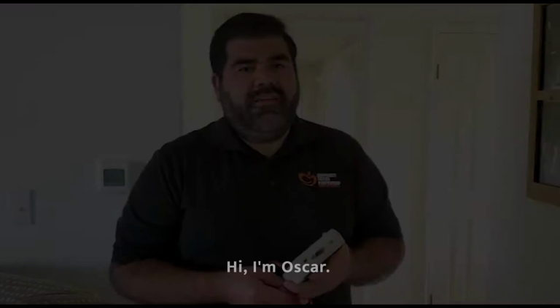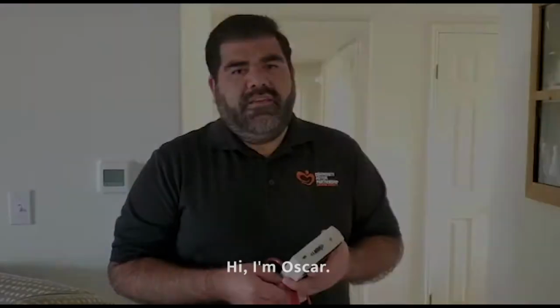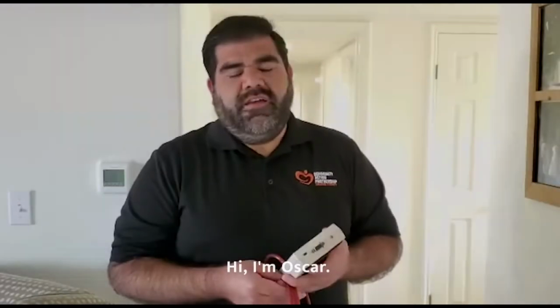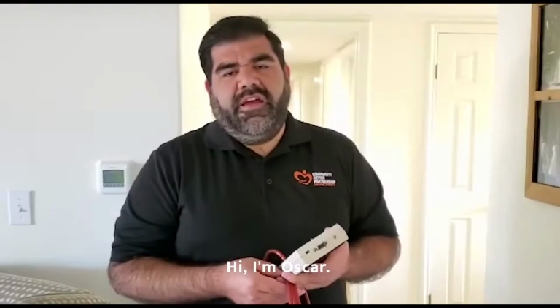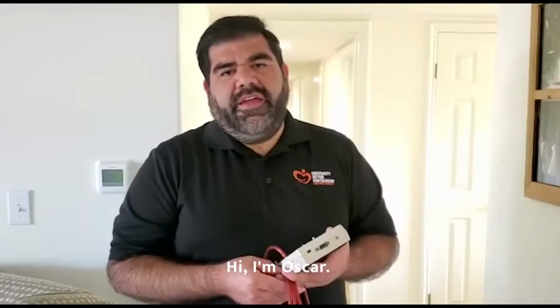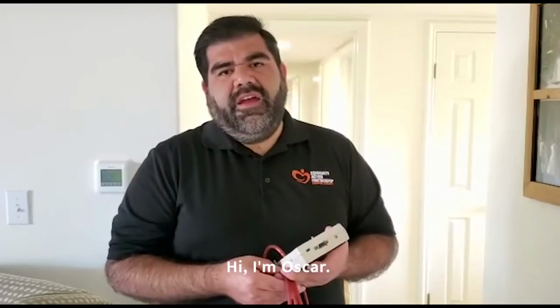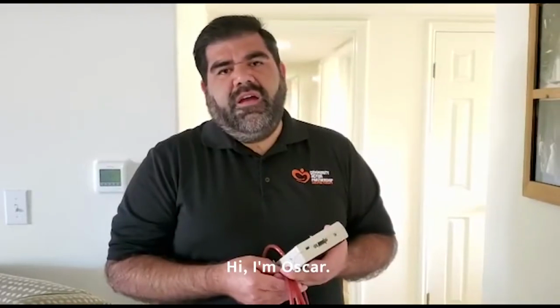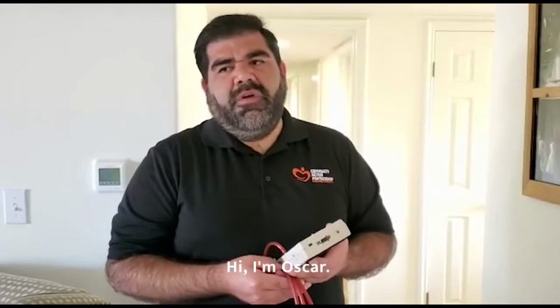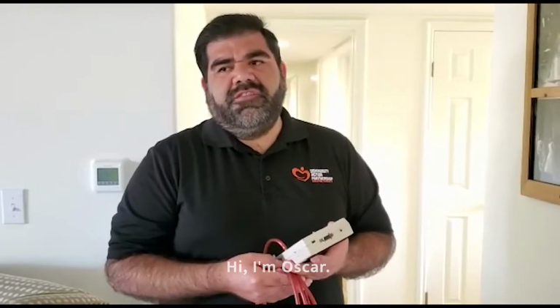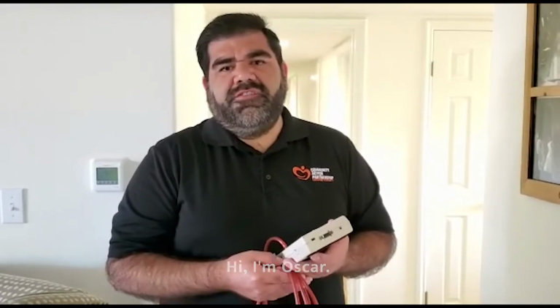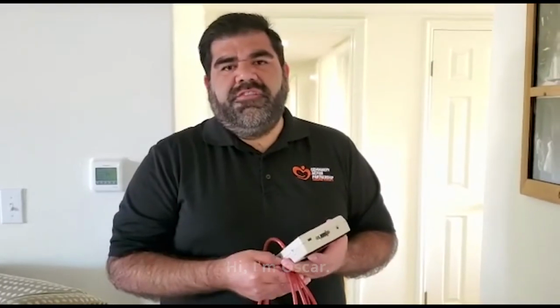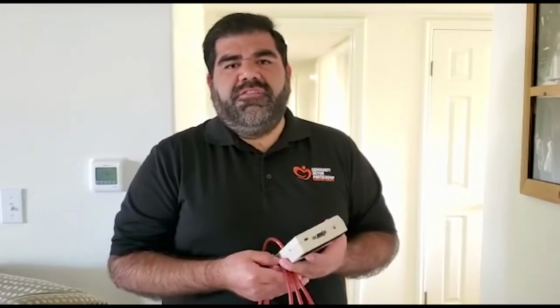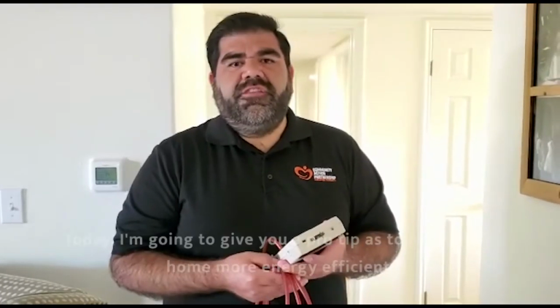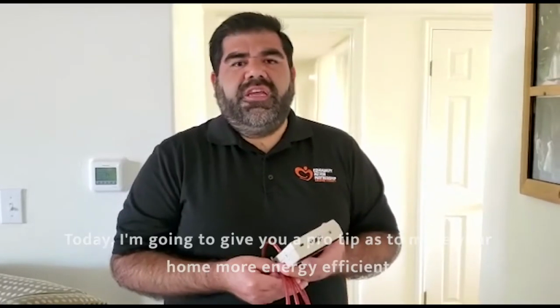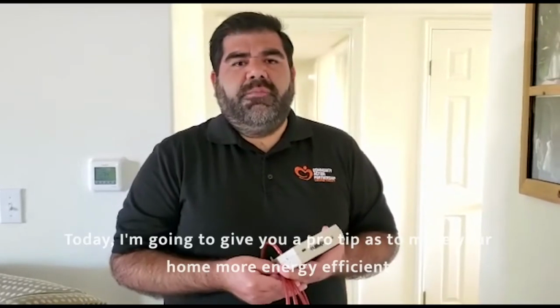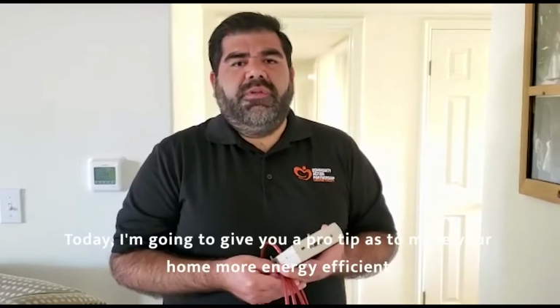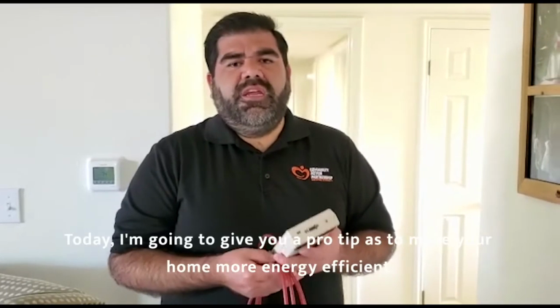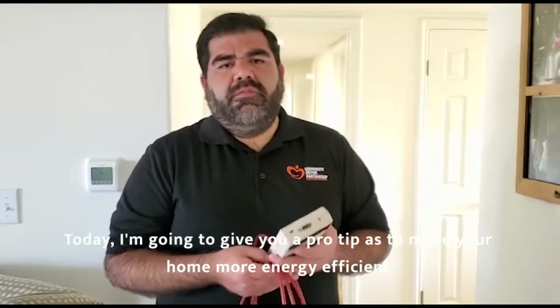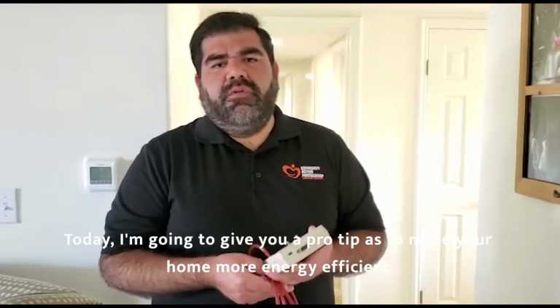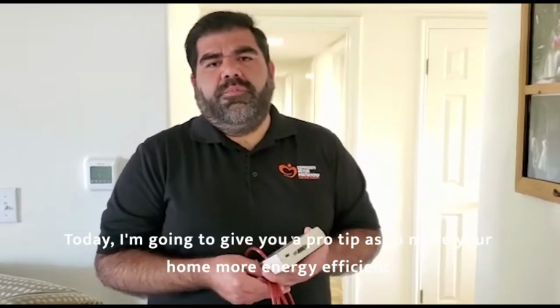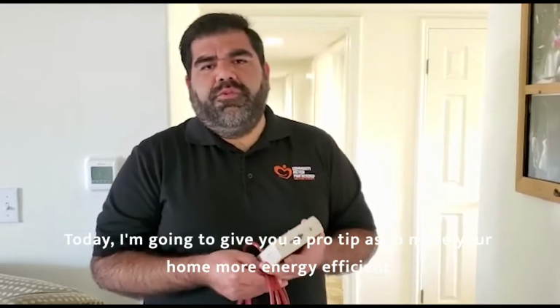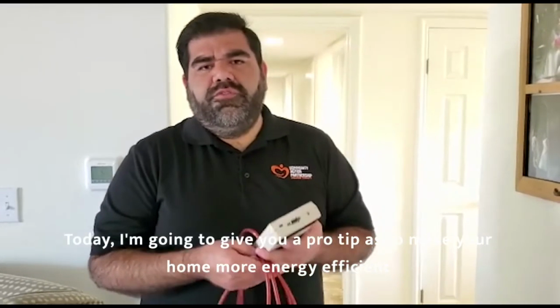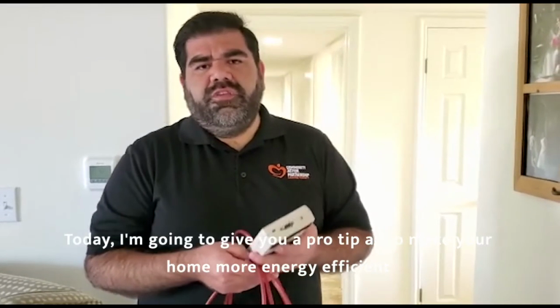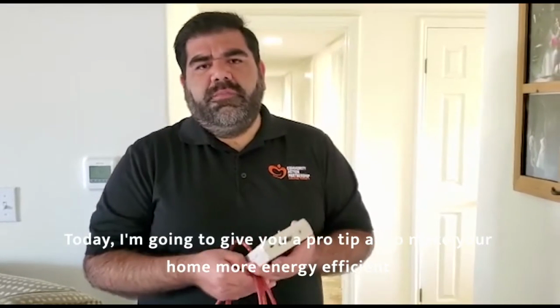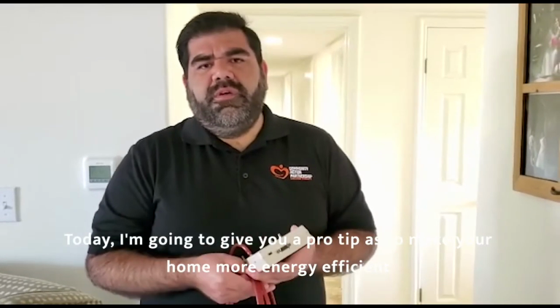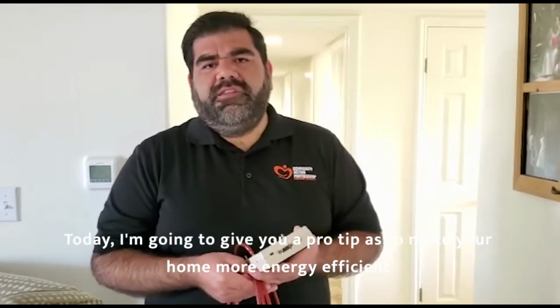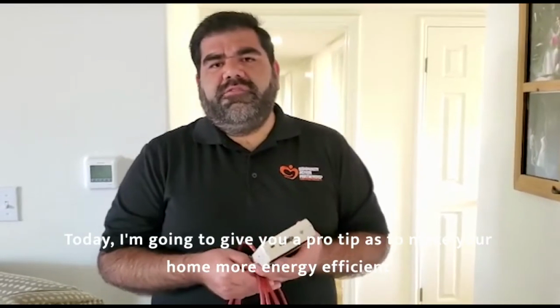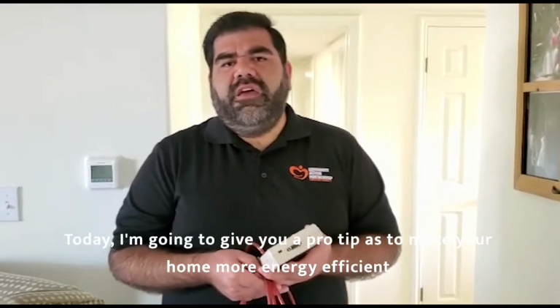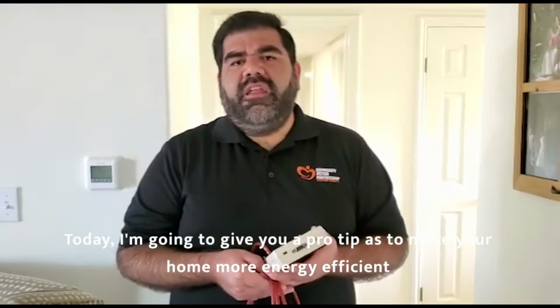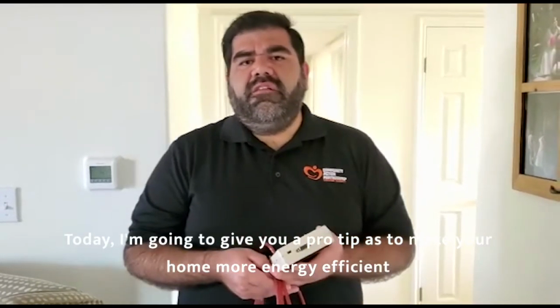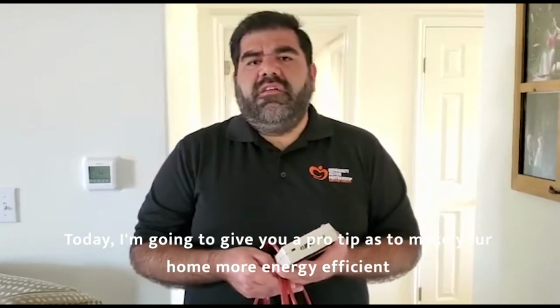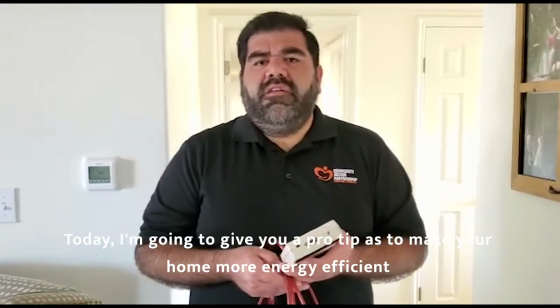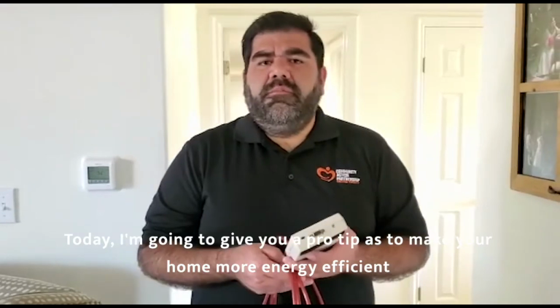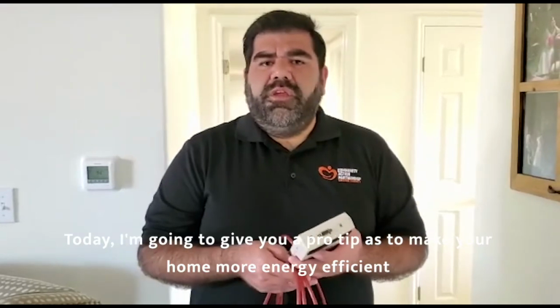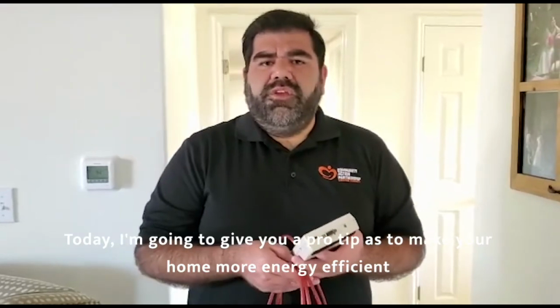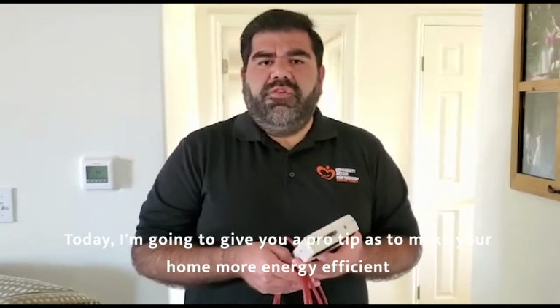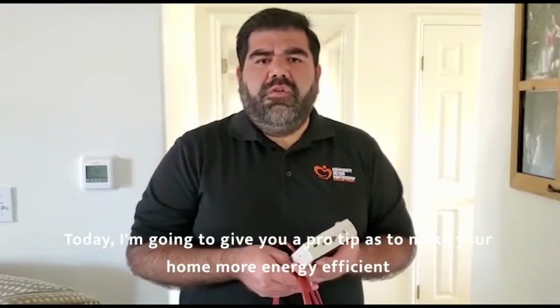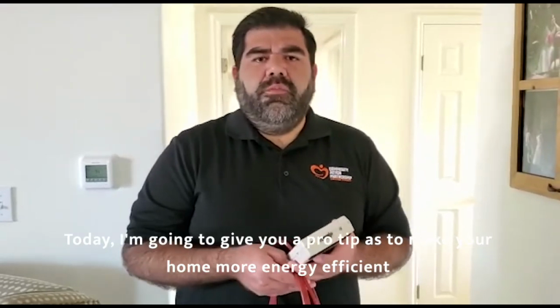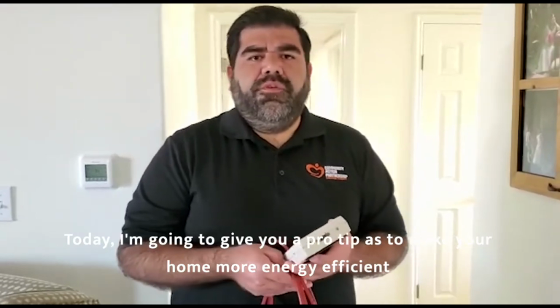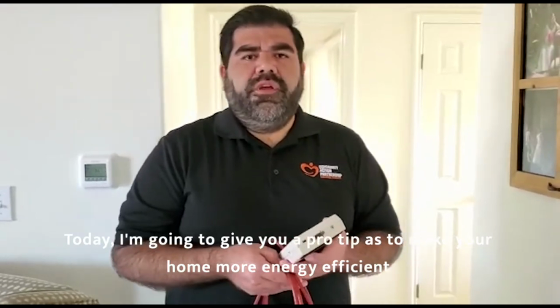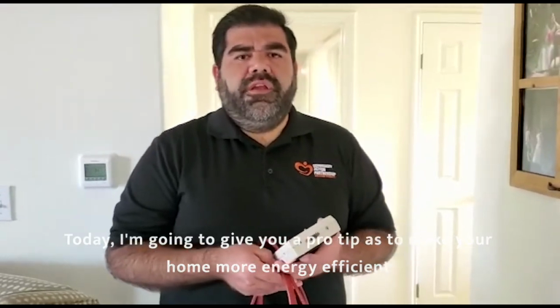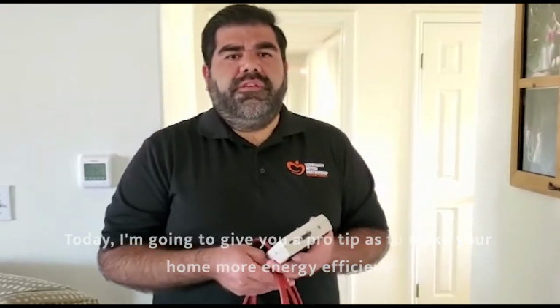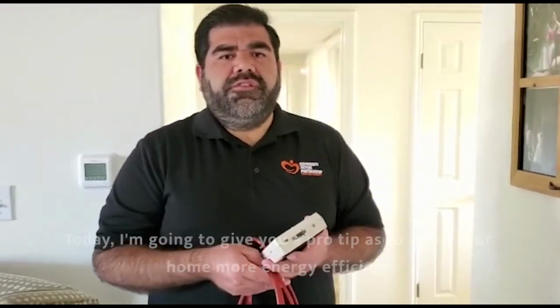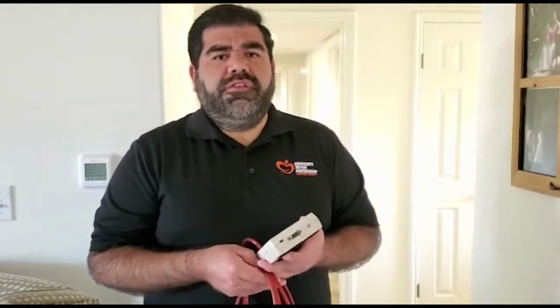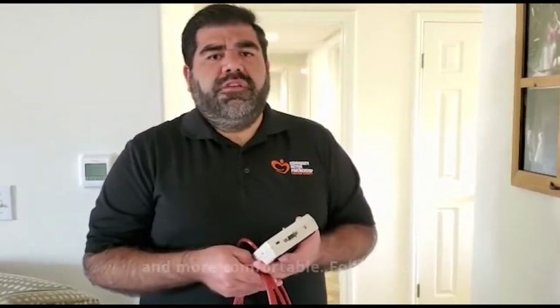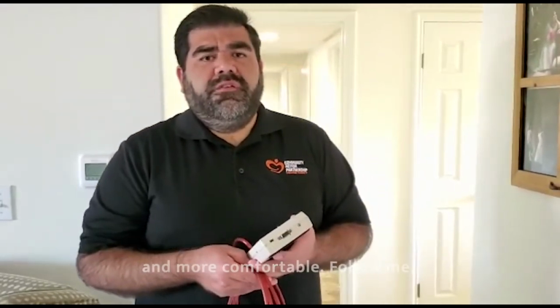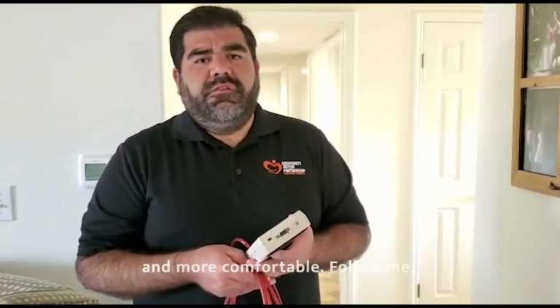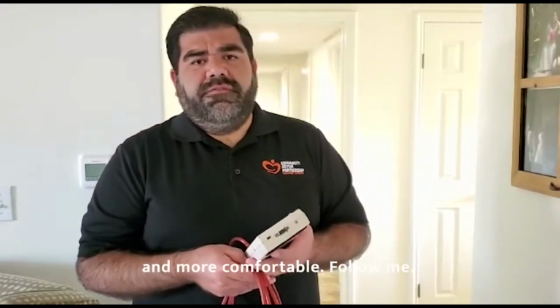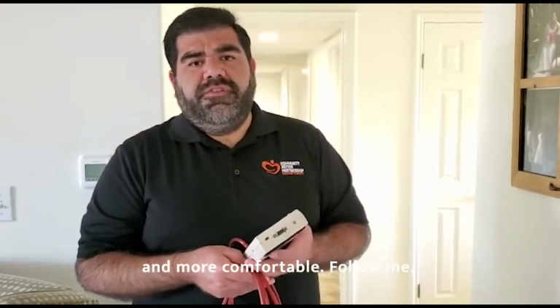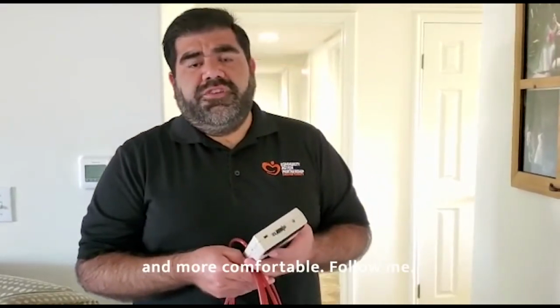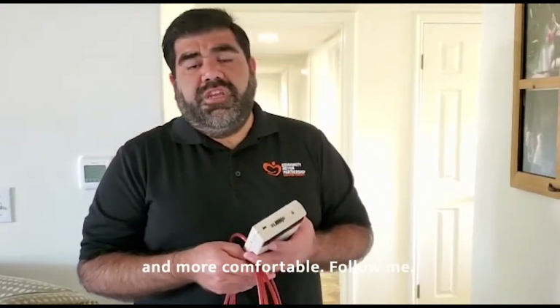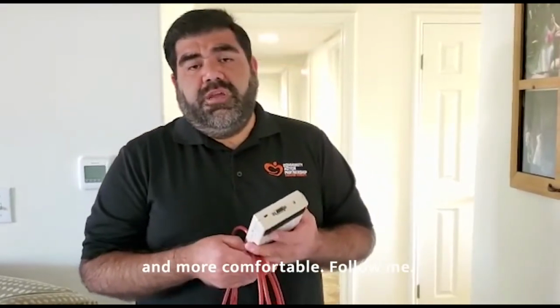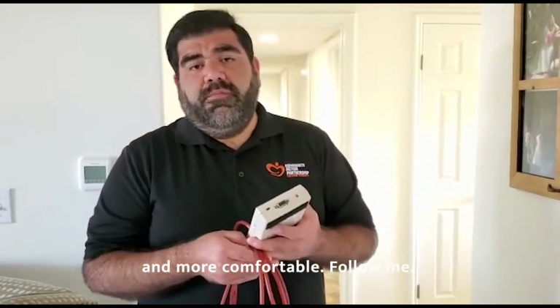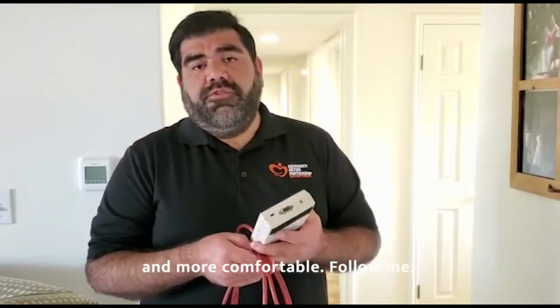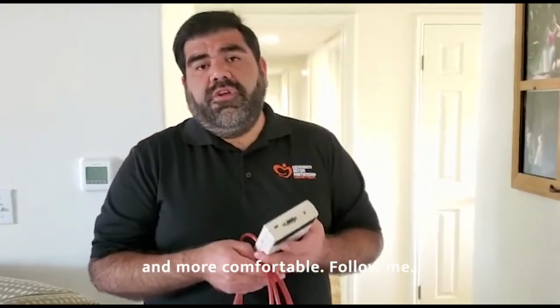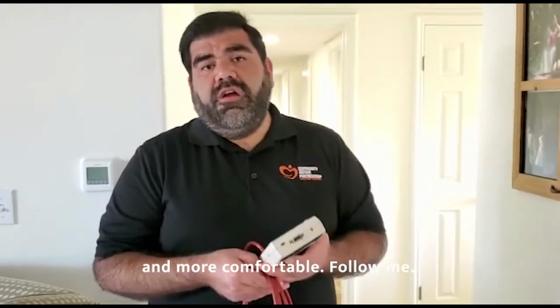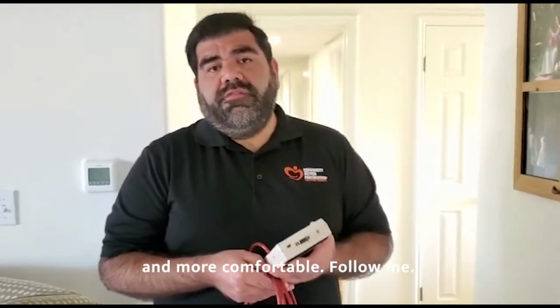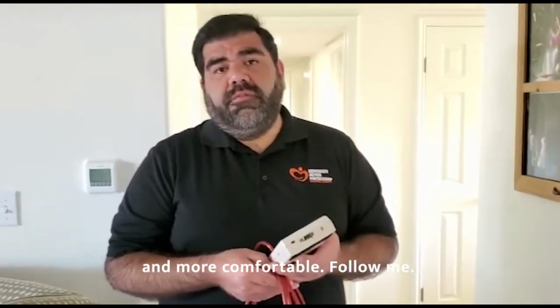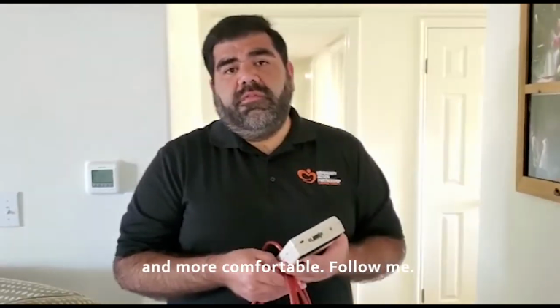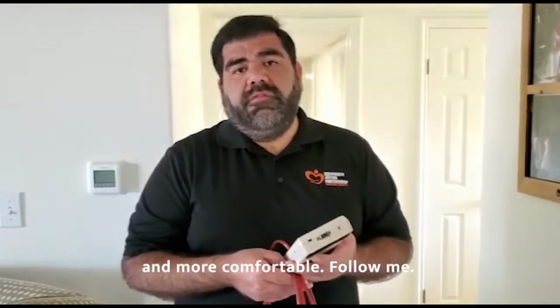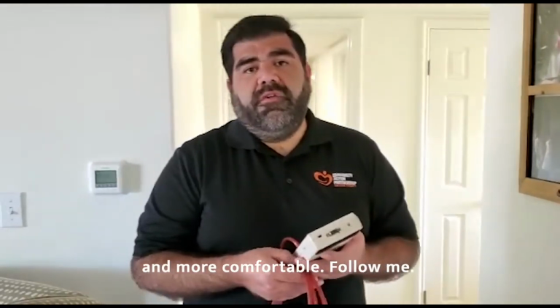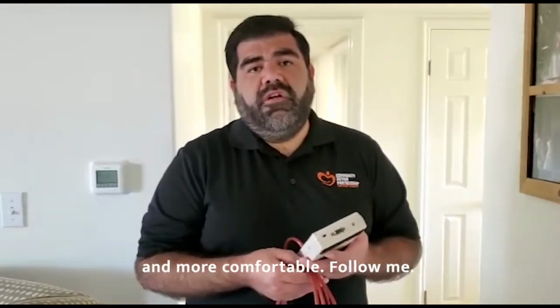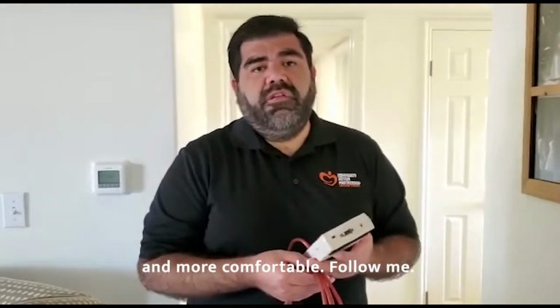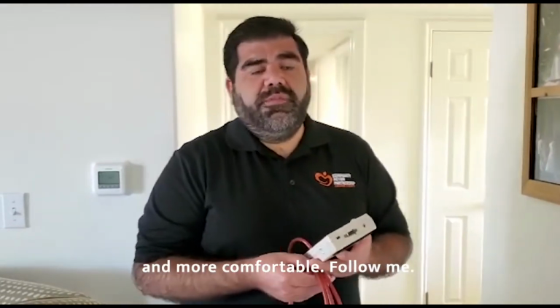Hi, I'm Oscar. Today I'm going to give you a pro tip as to how to make your home more energy efficient and more comfortable. Follow me.